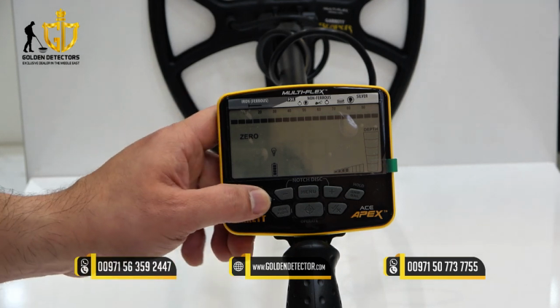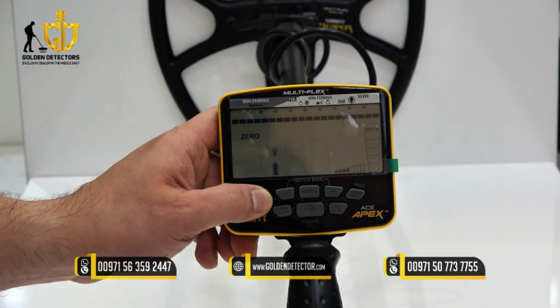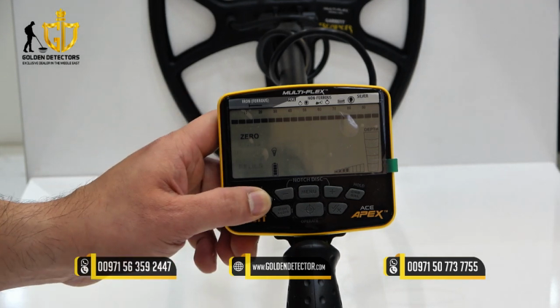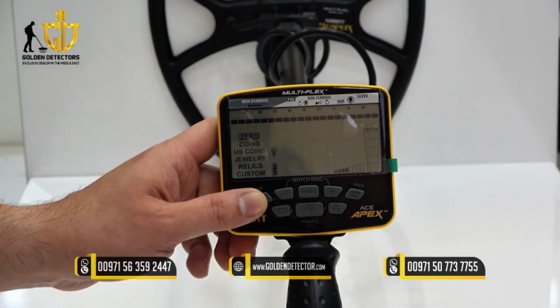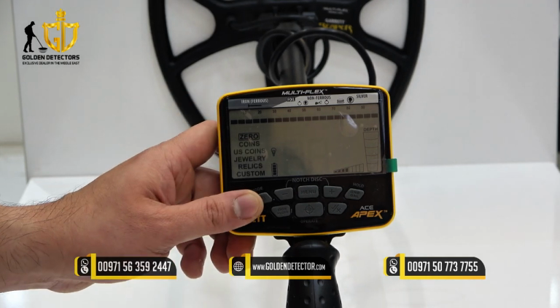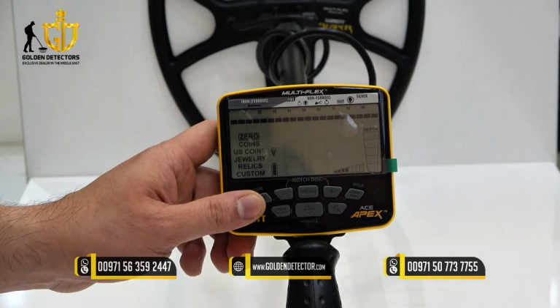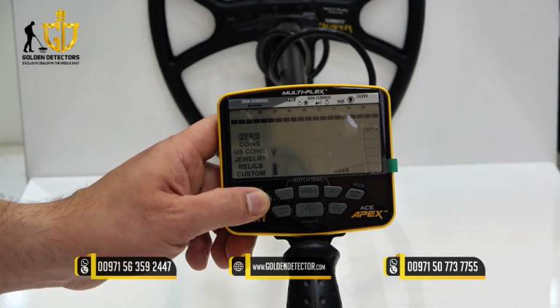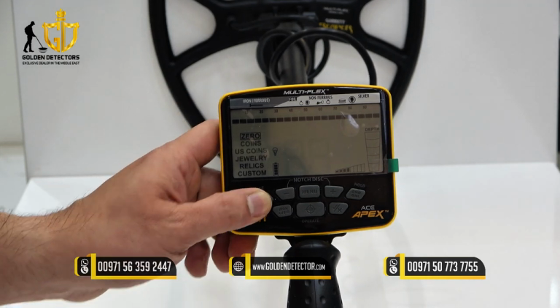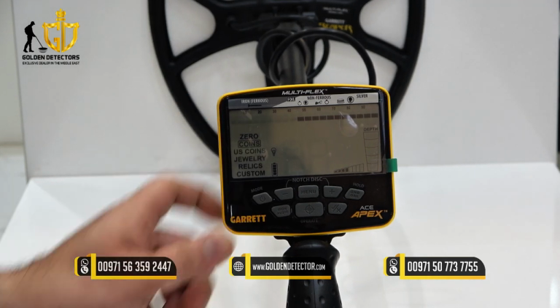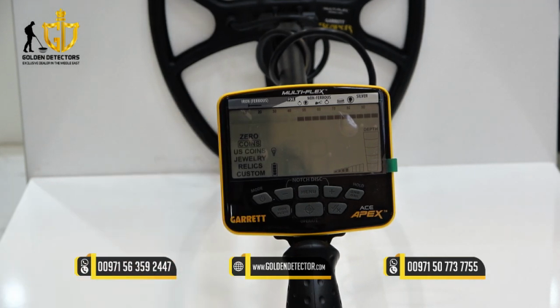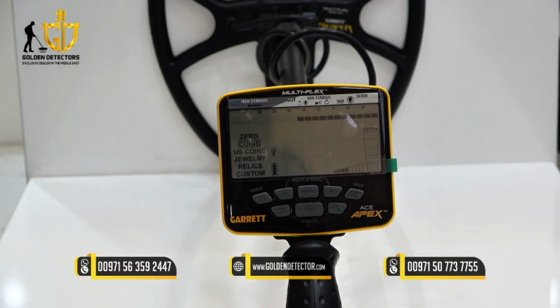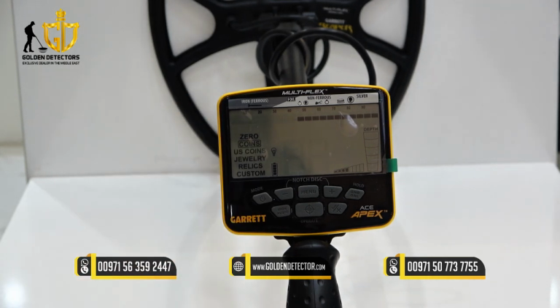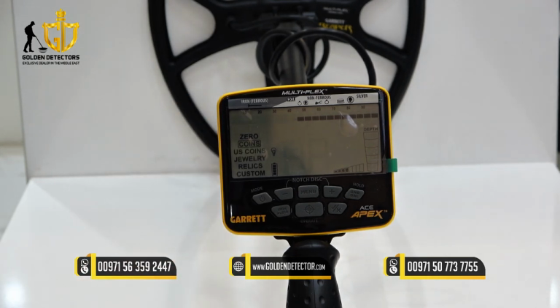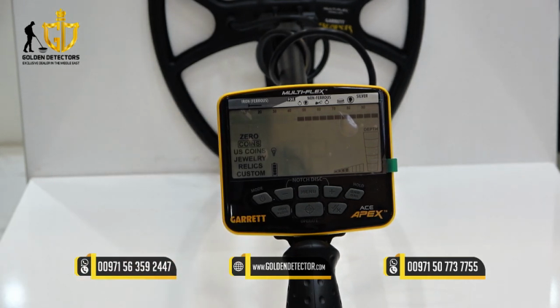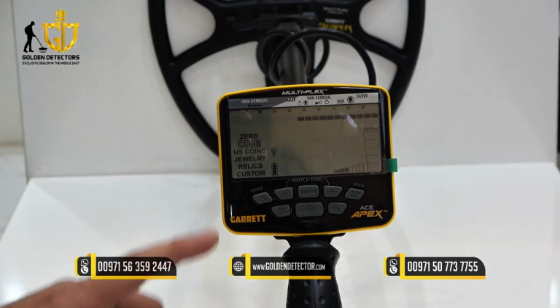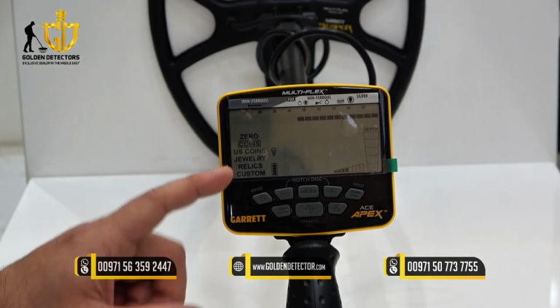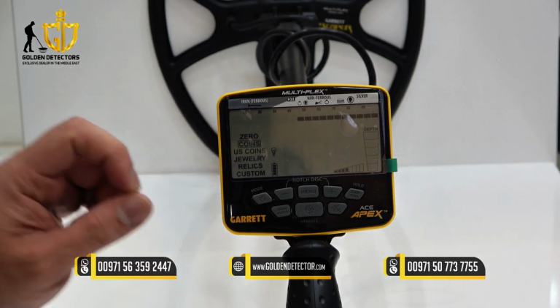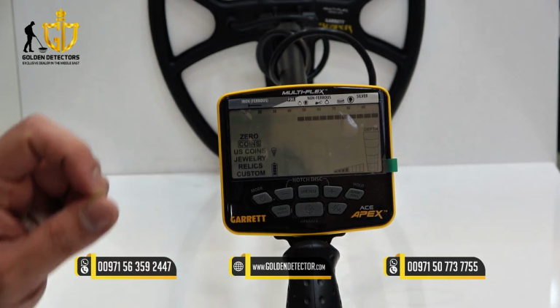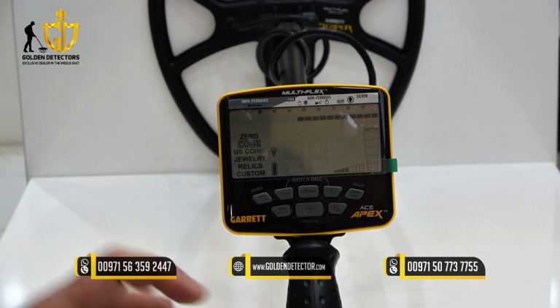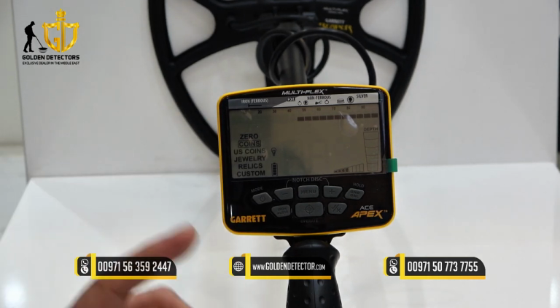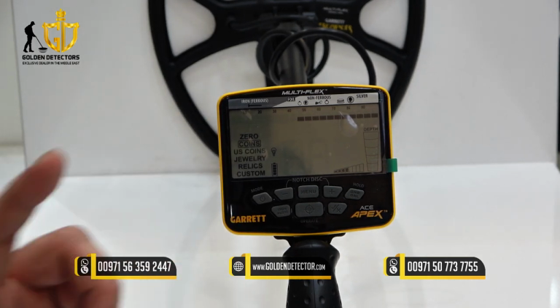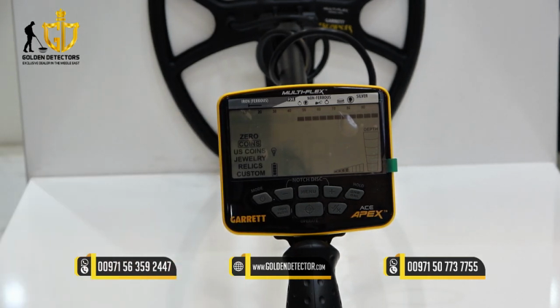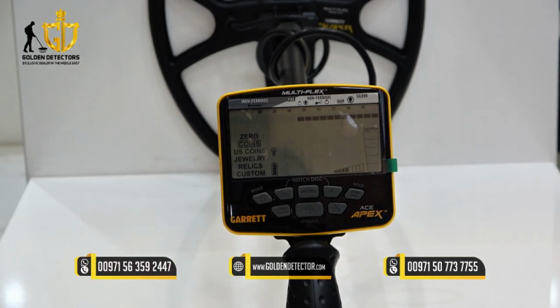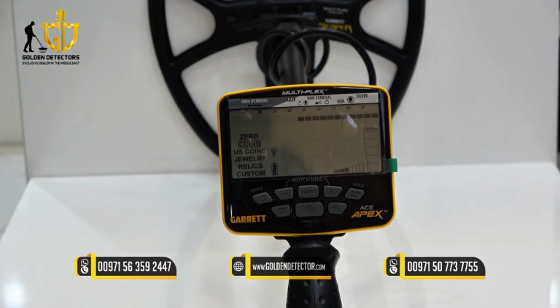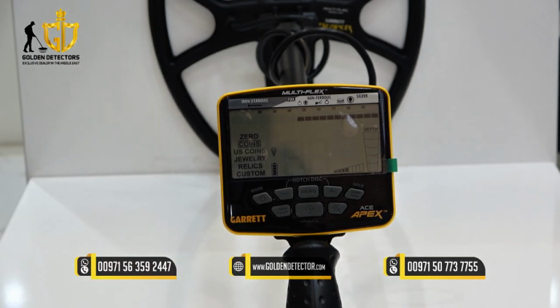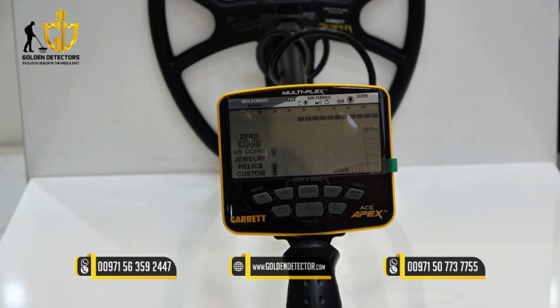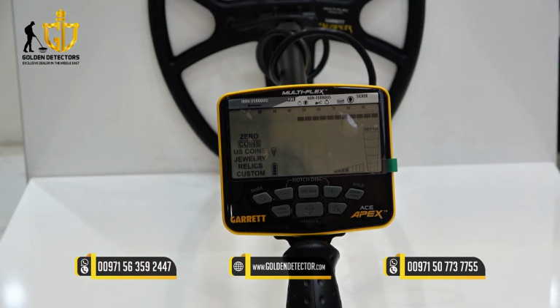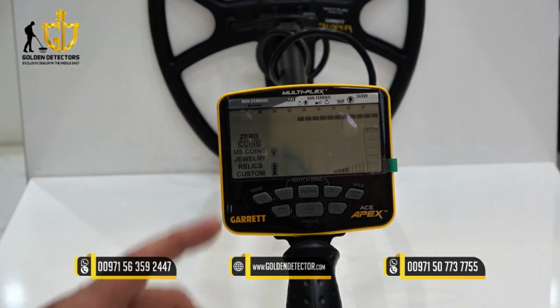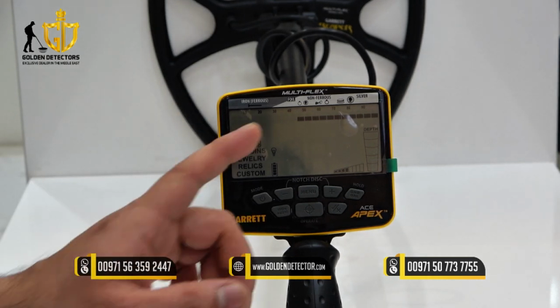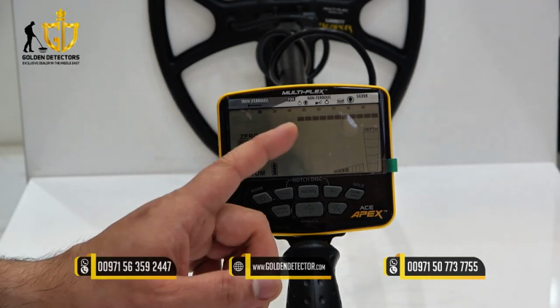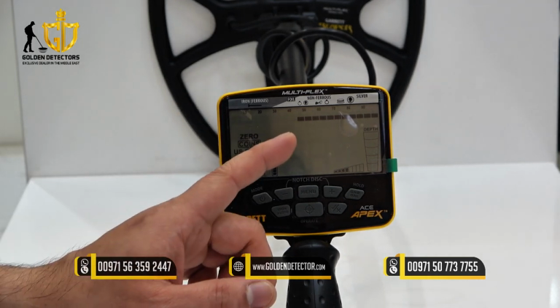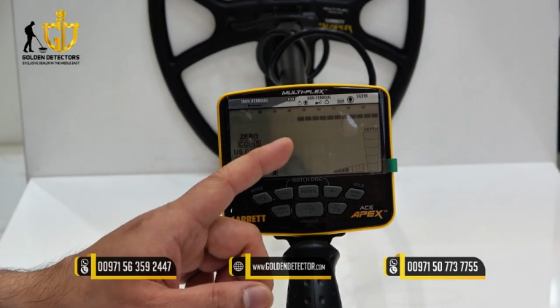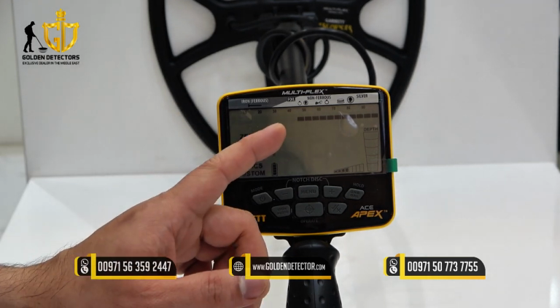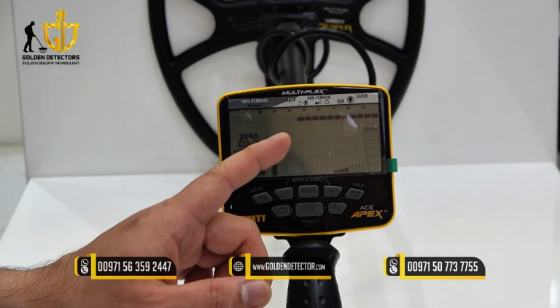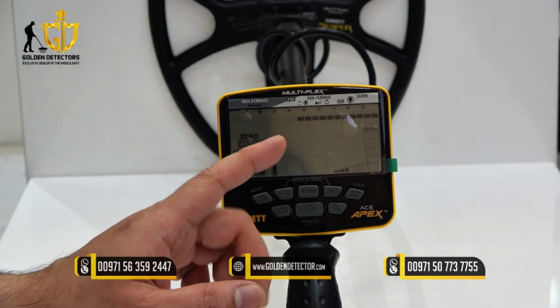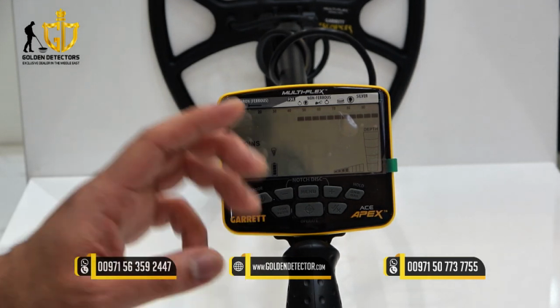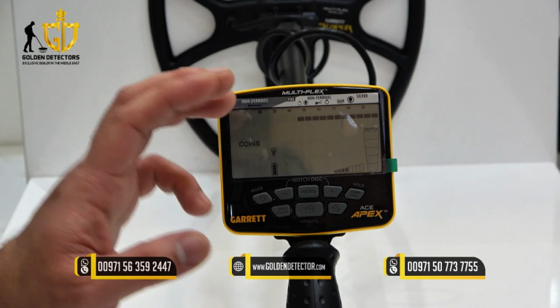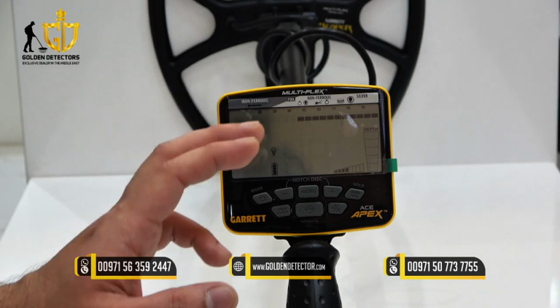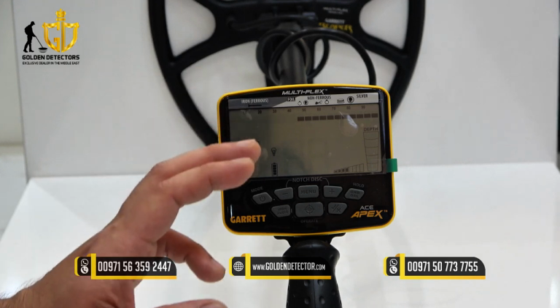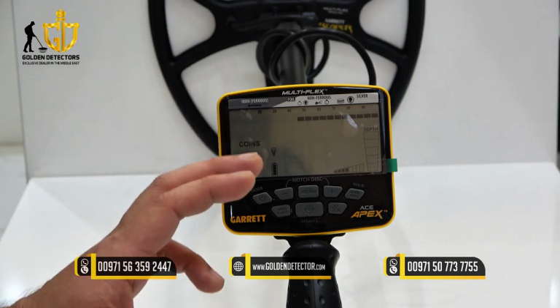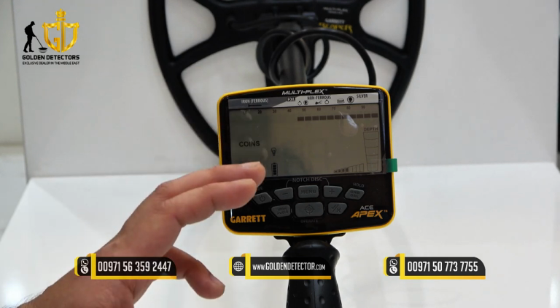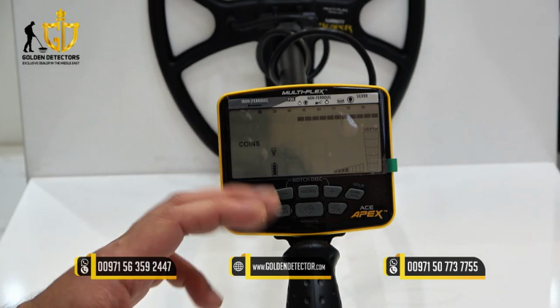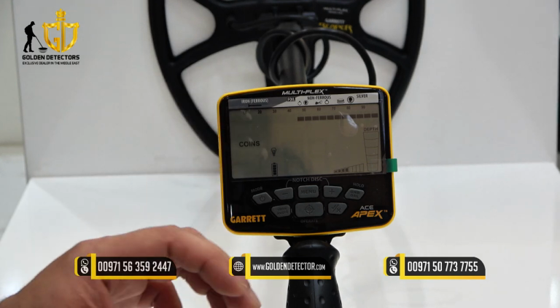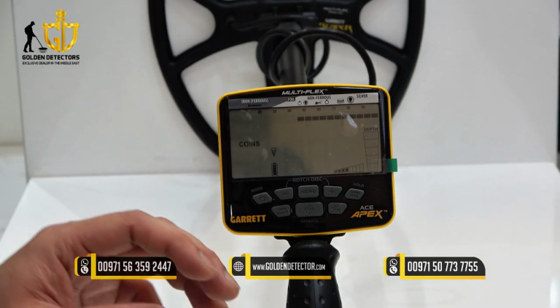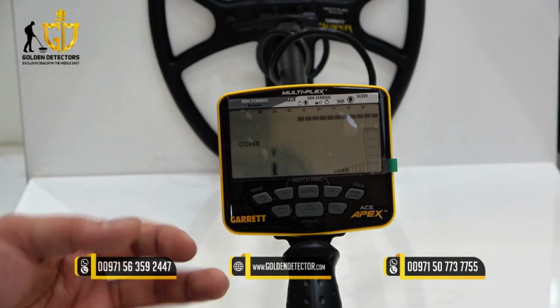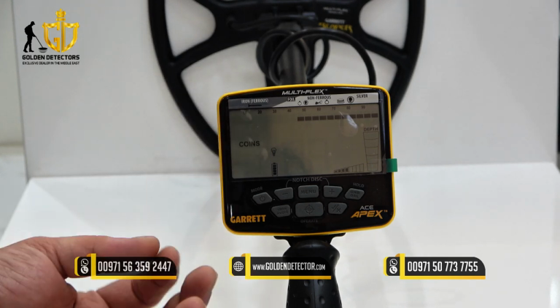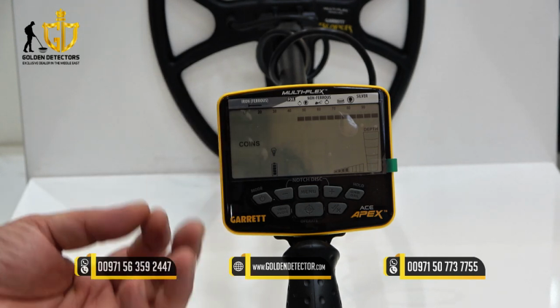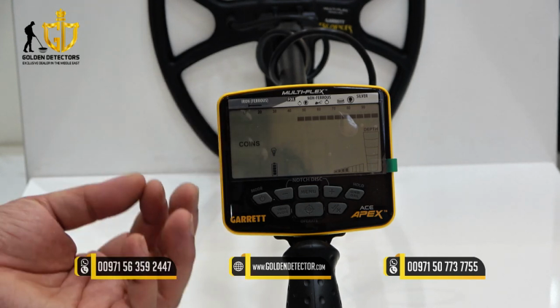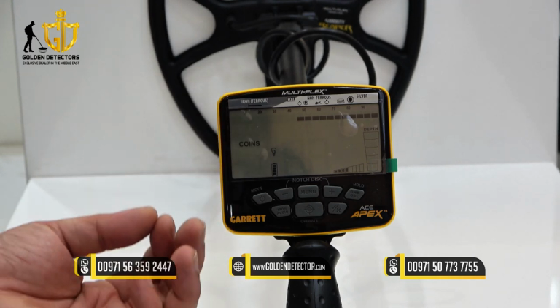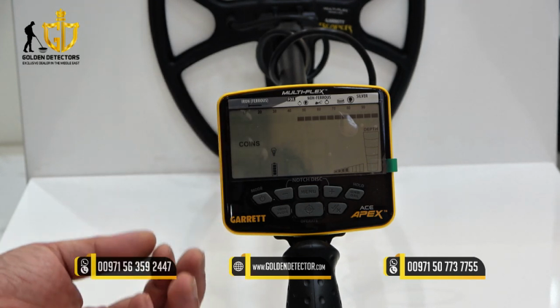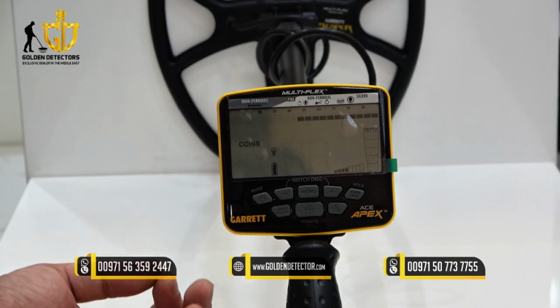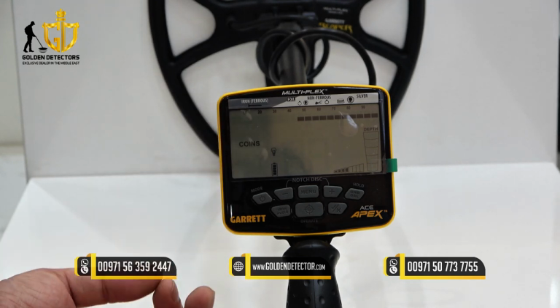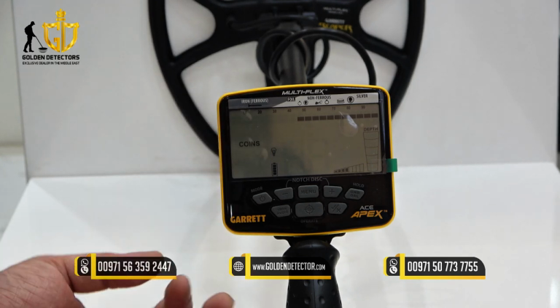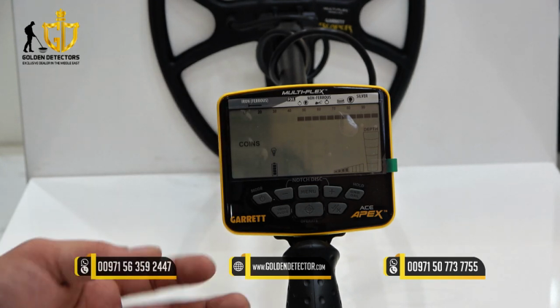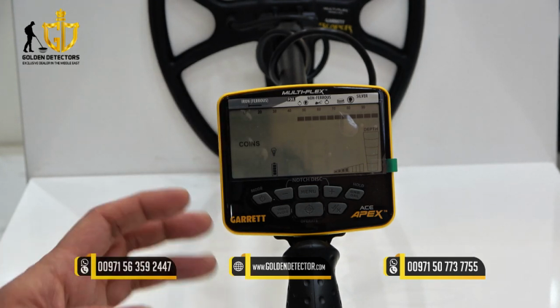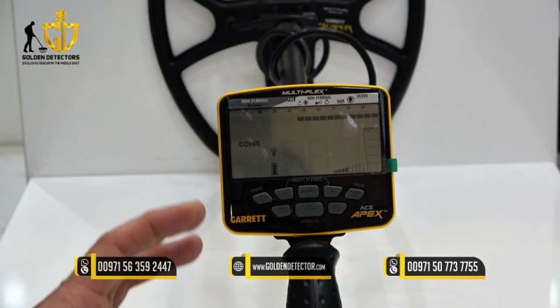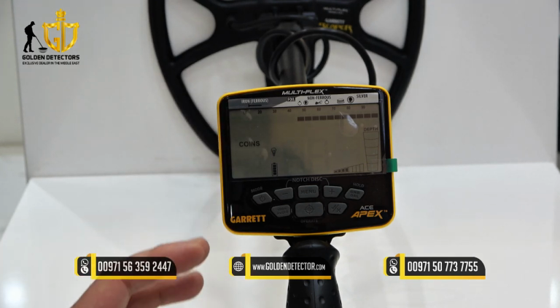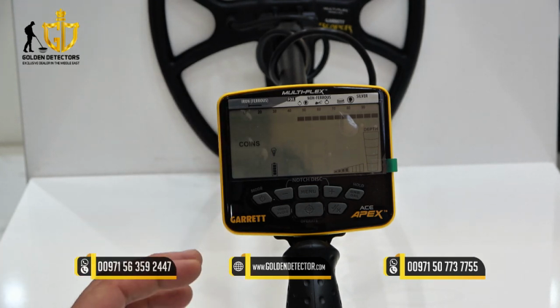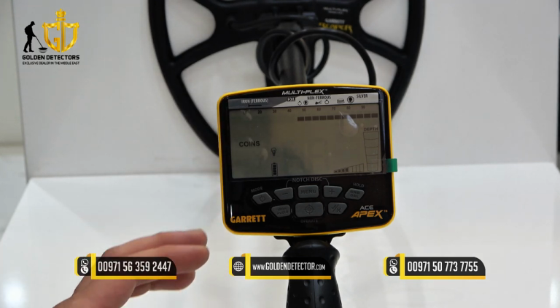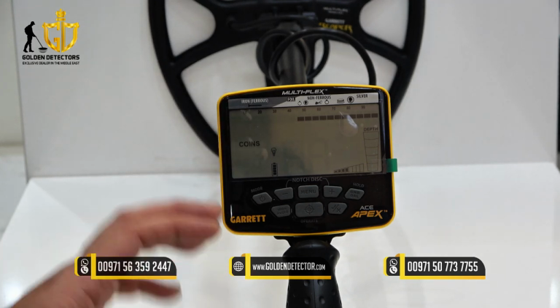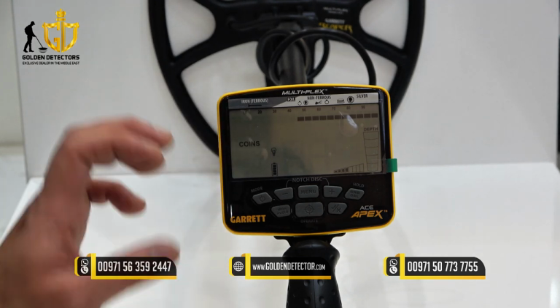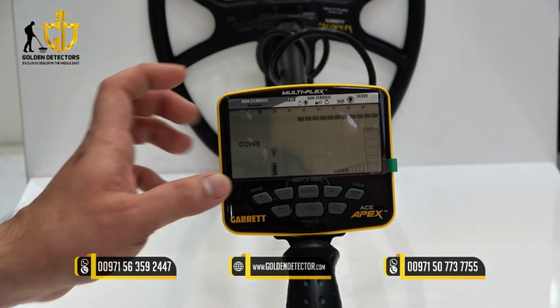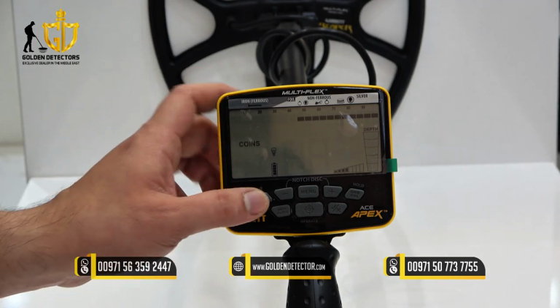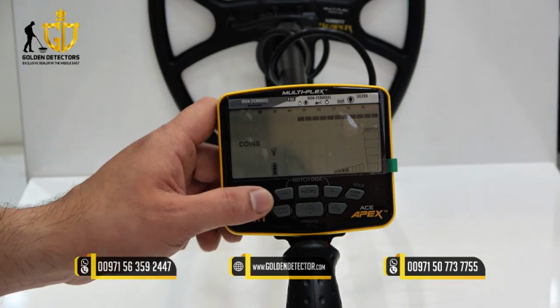We have coins mode, which is designed to find all types of coins.